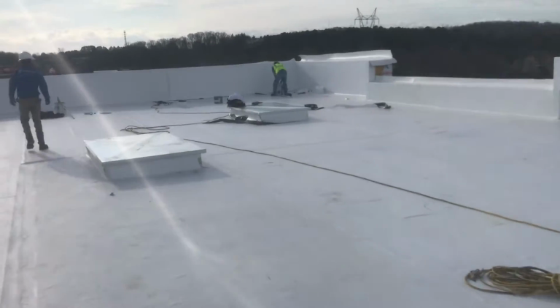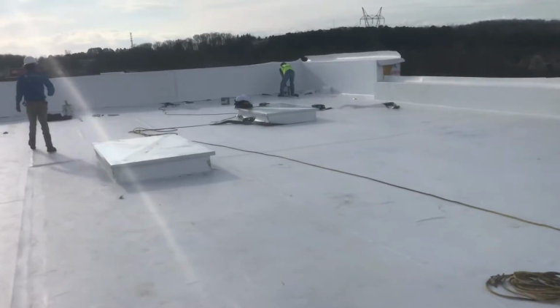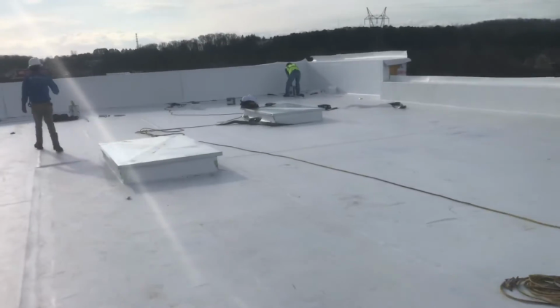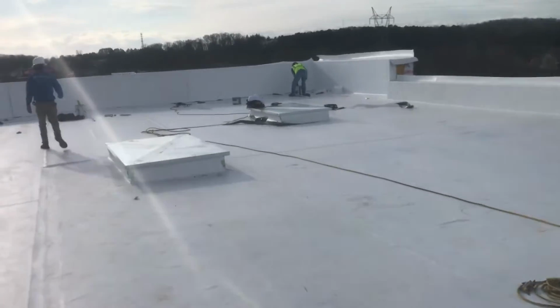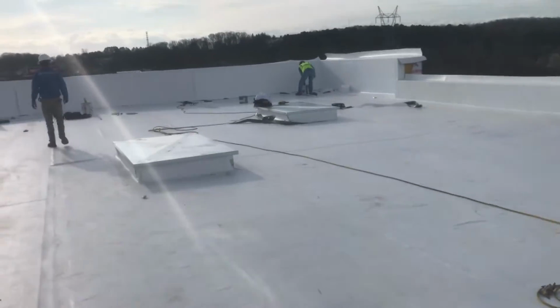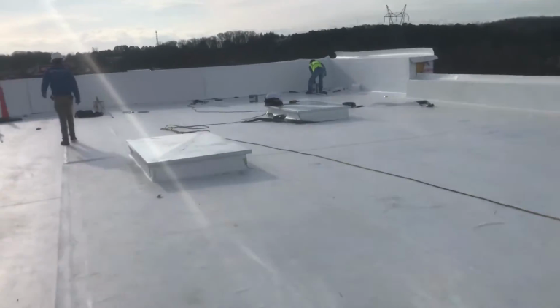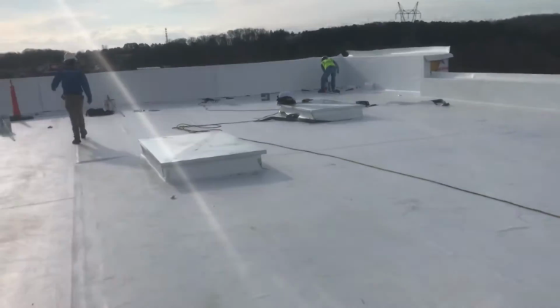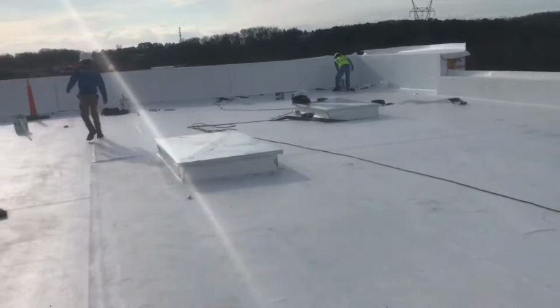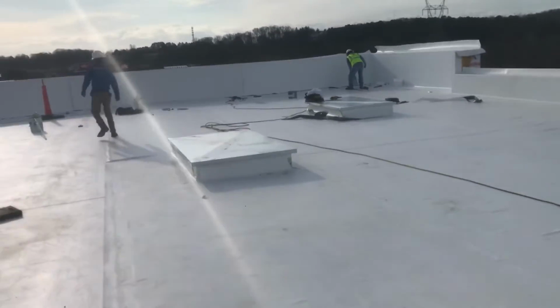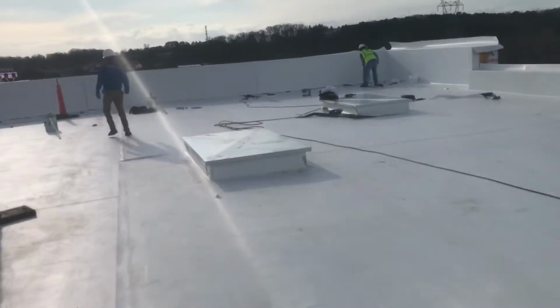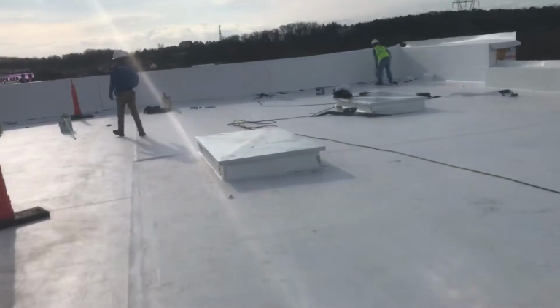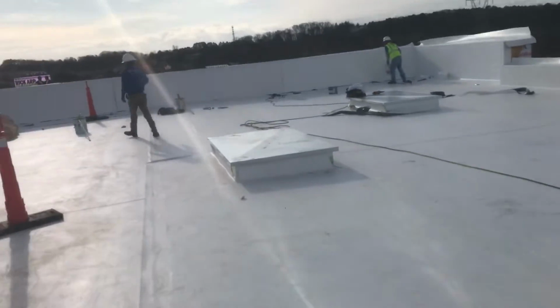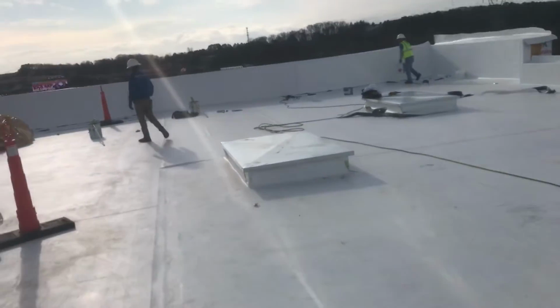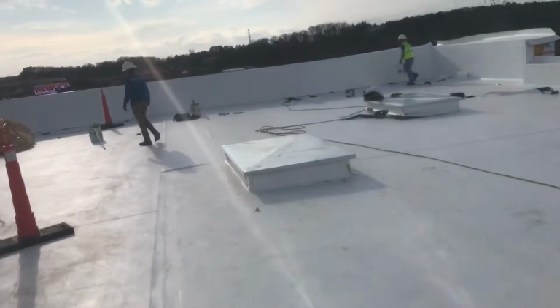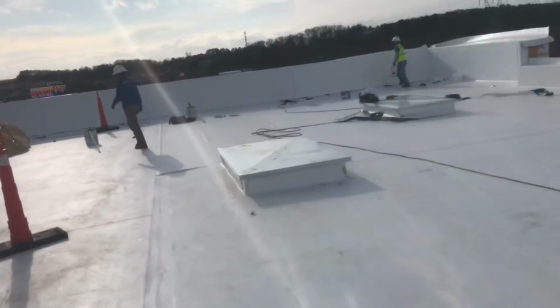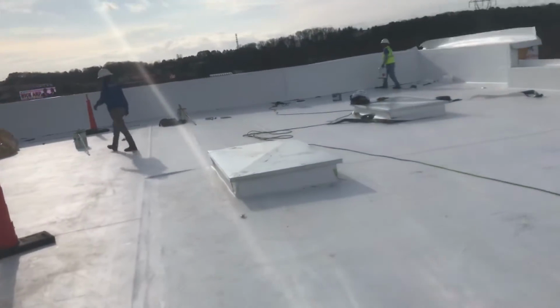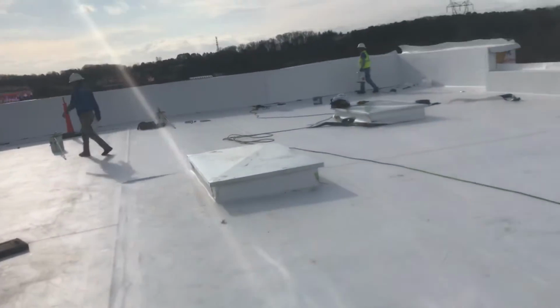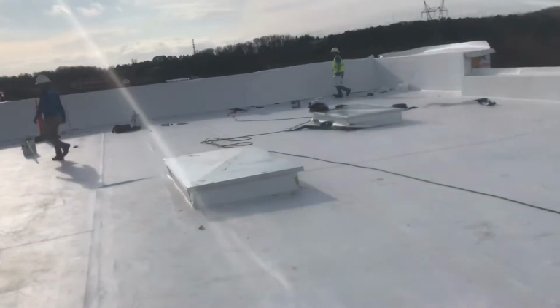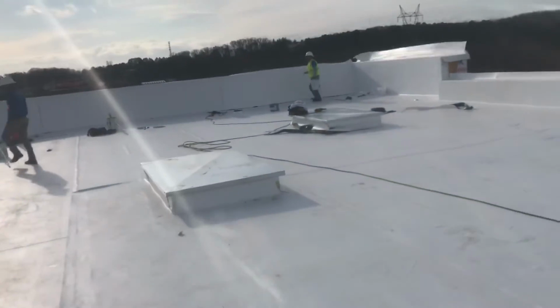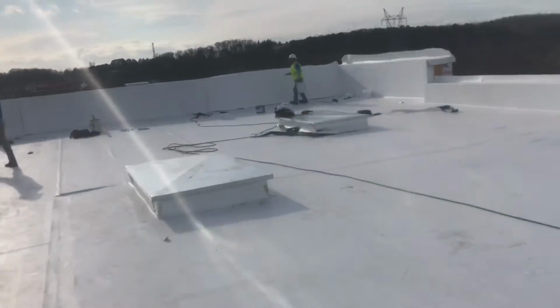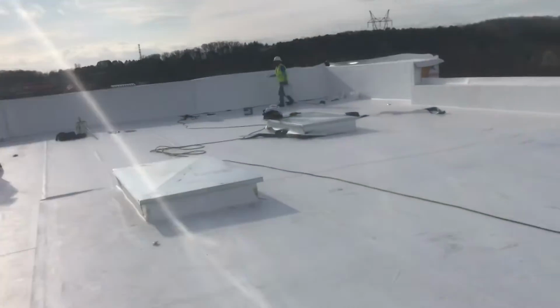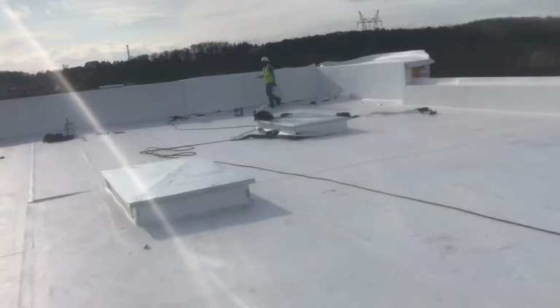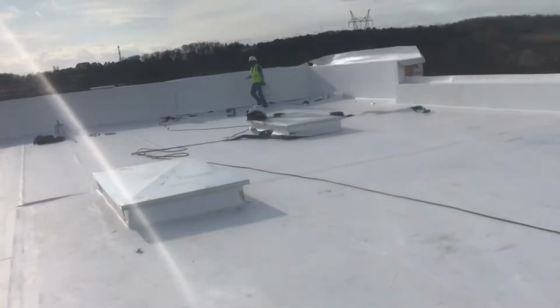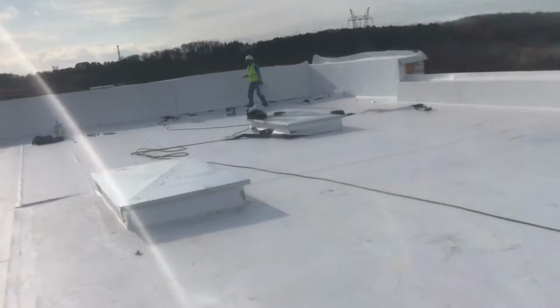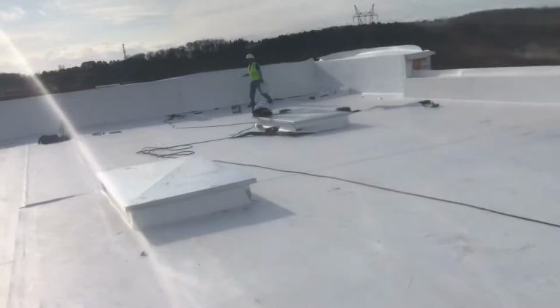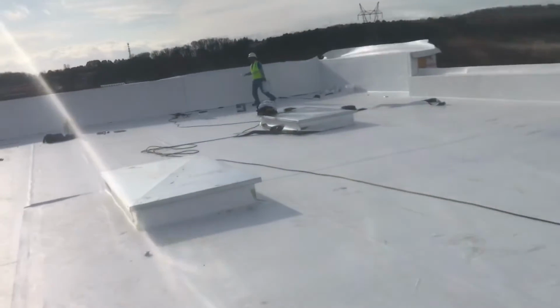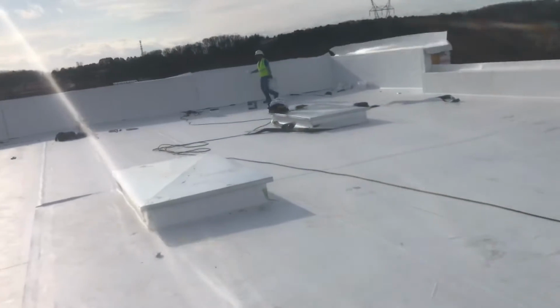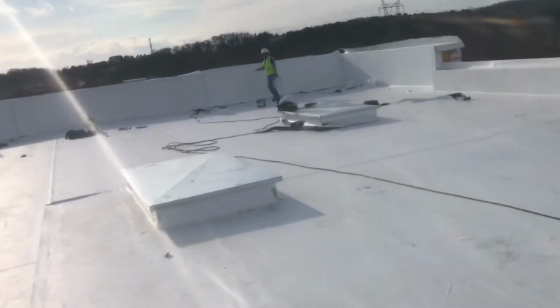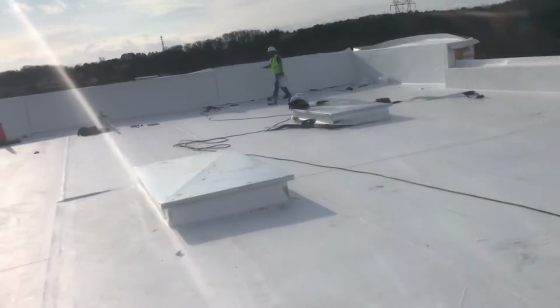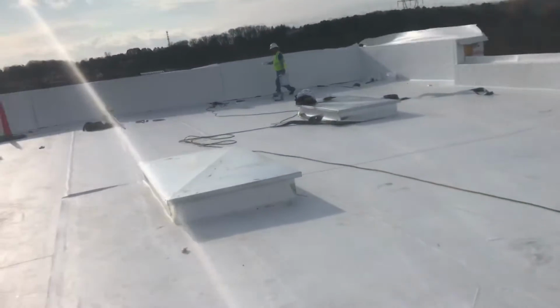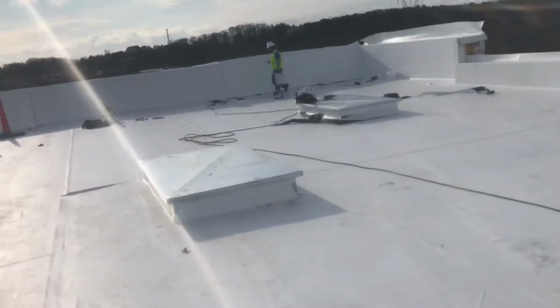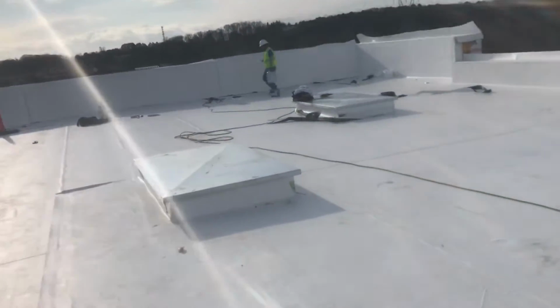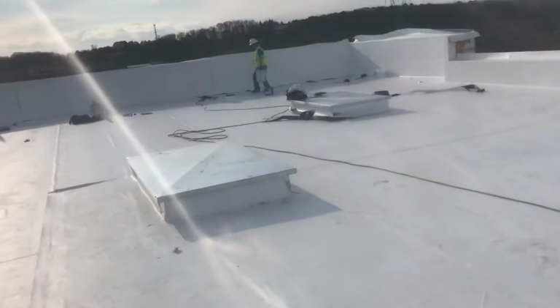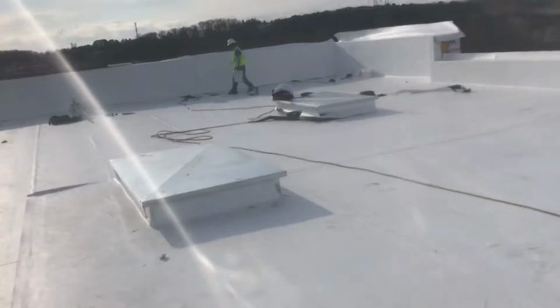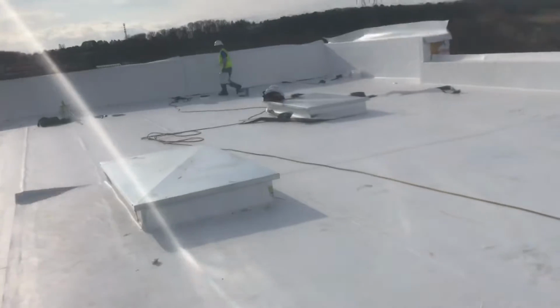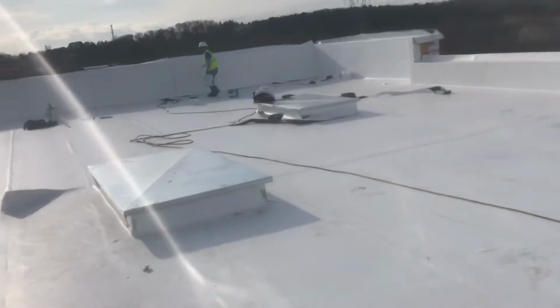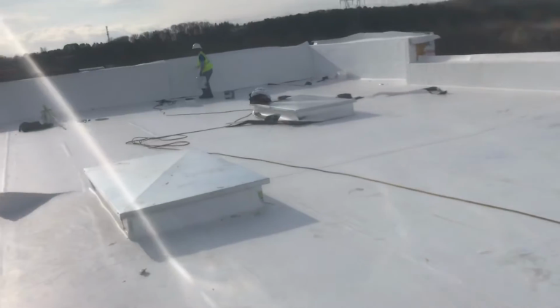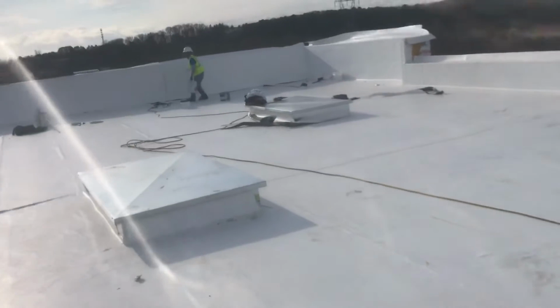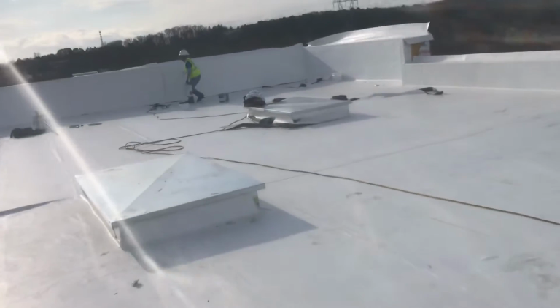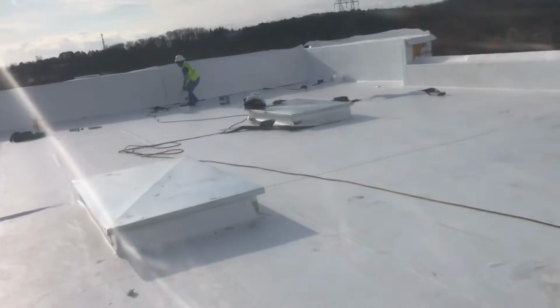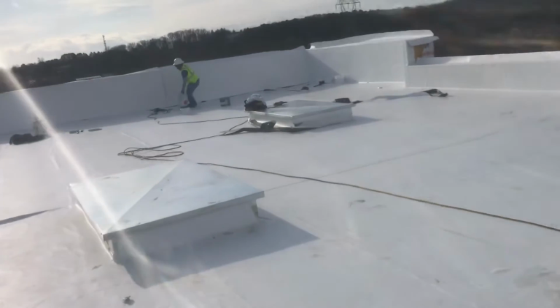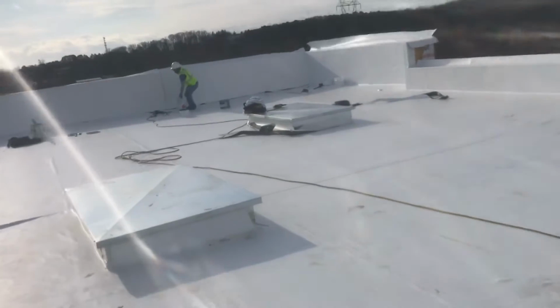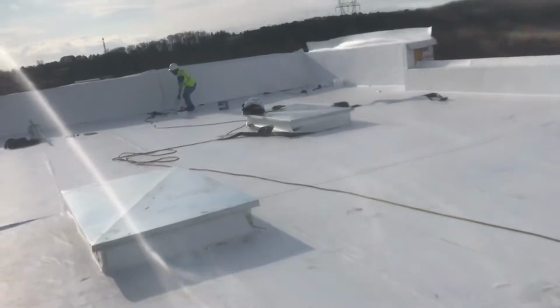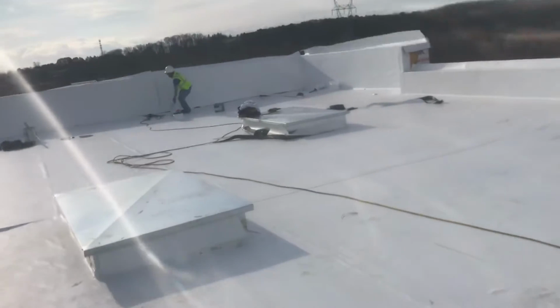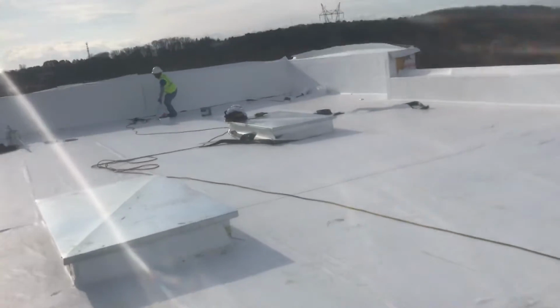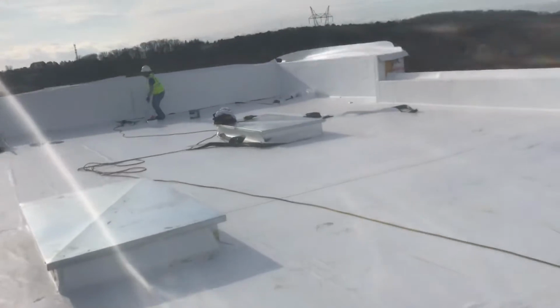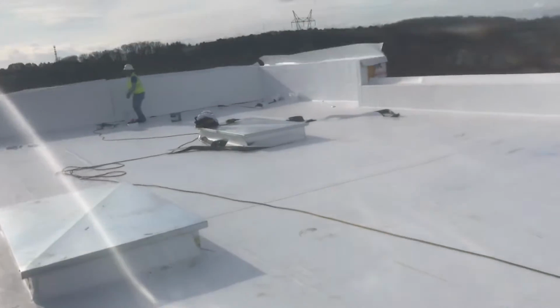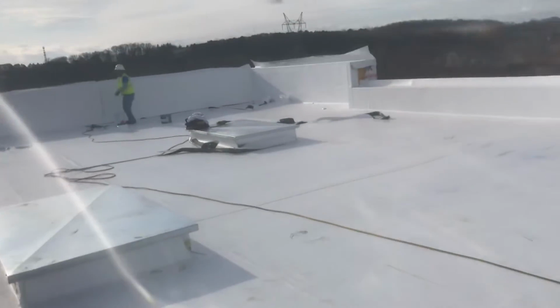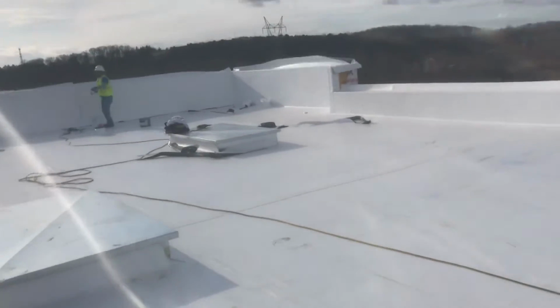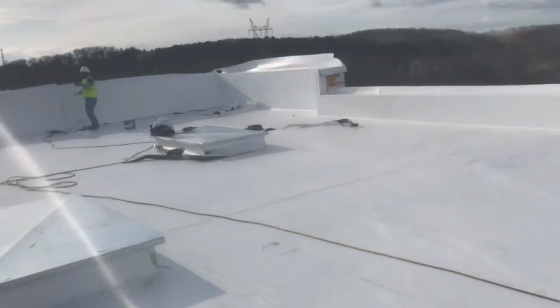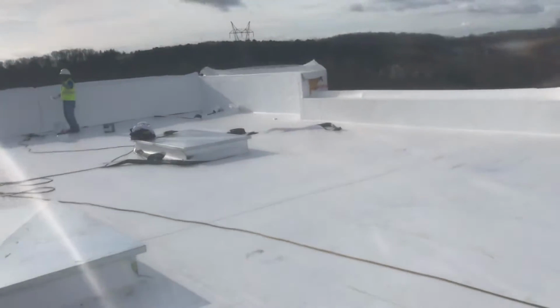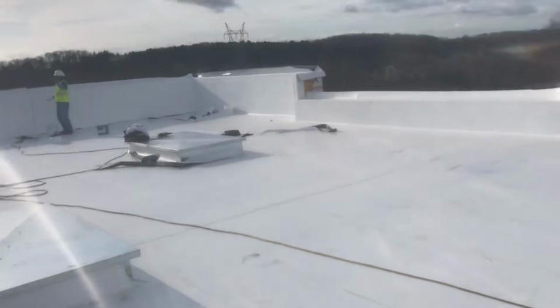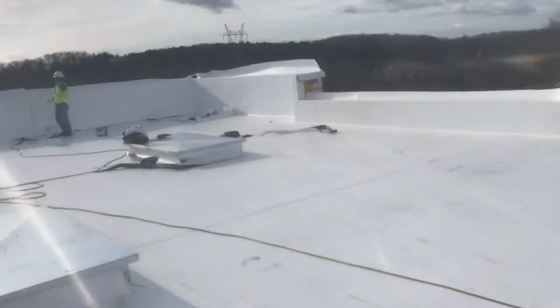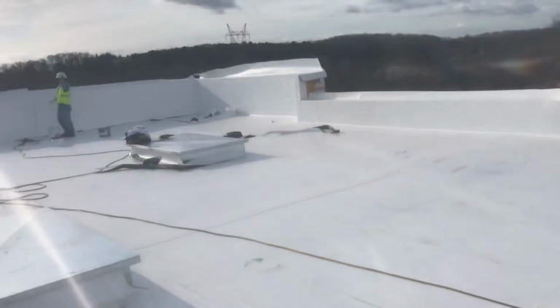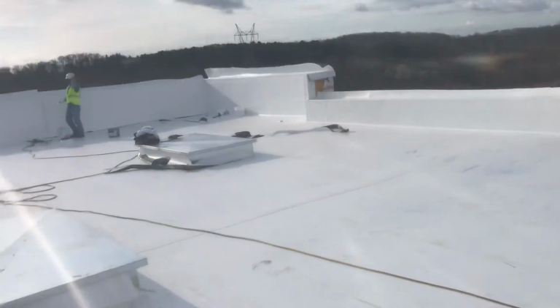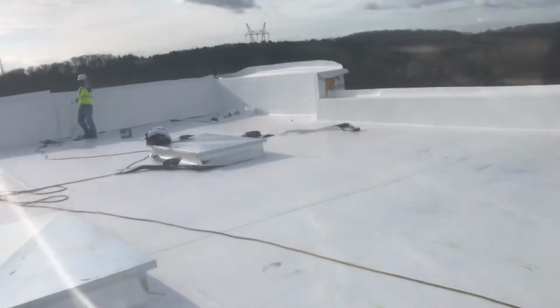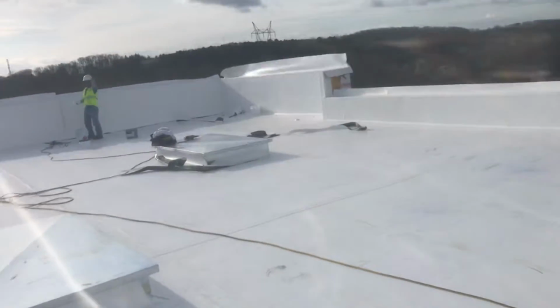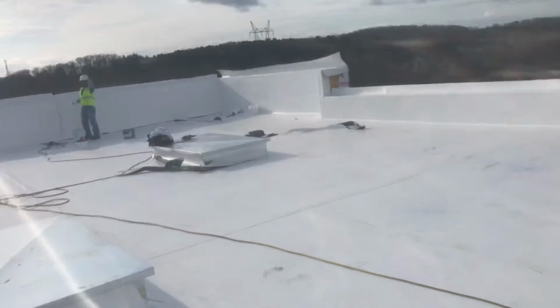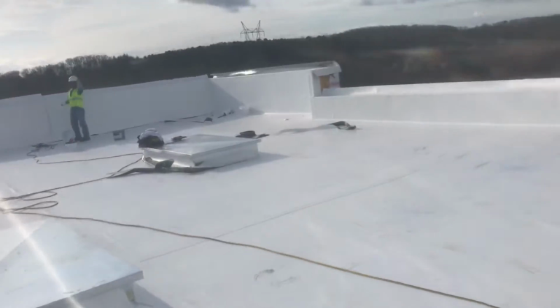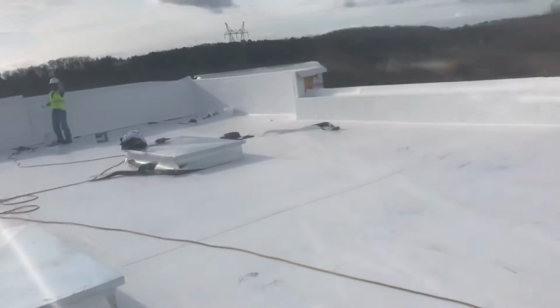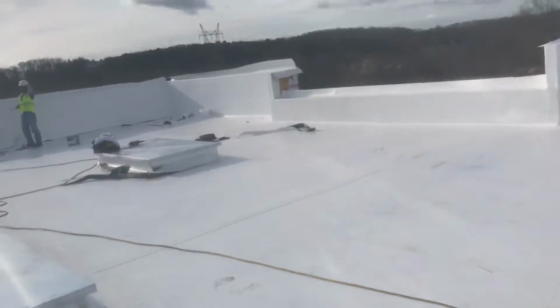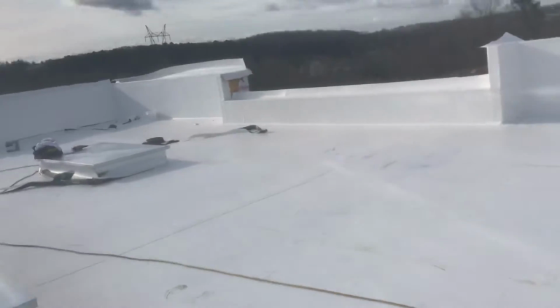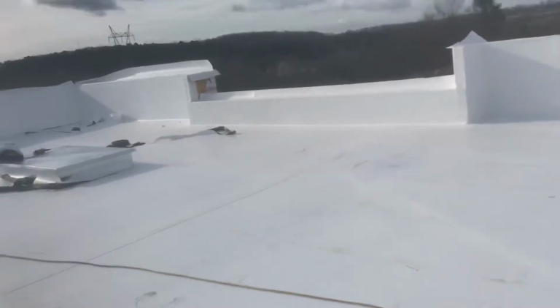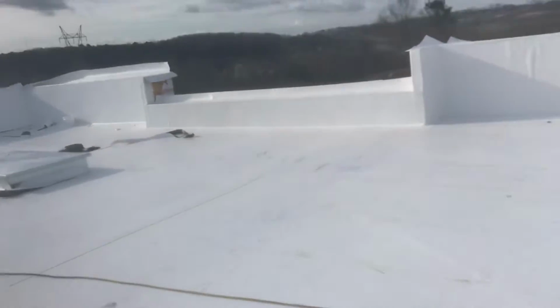Good morning guys, this is the engineer. I will be first today. I will show you how to do the TPO roofing.